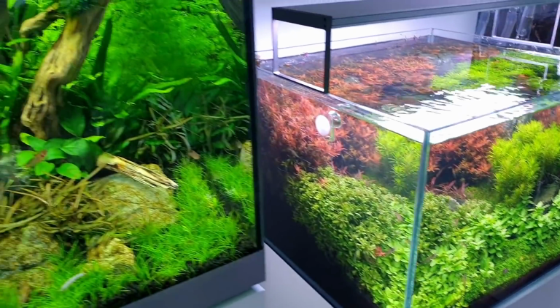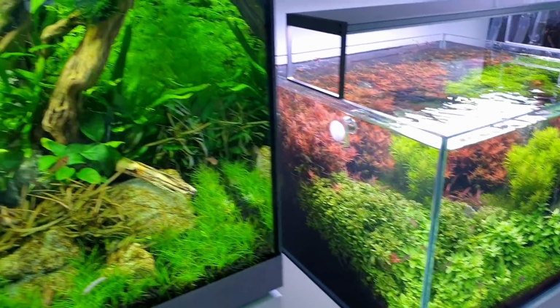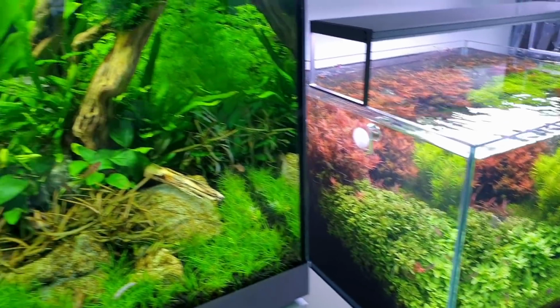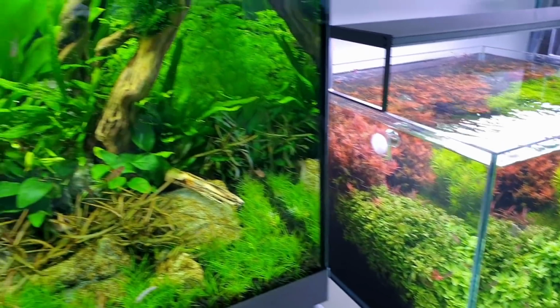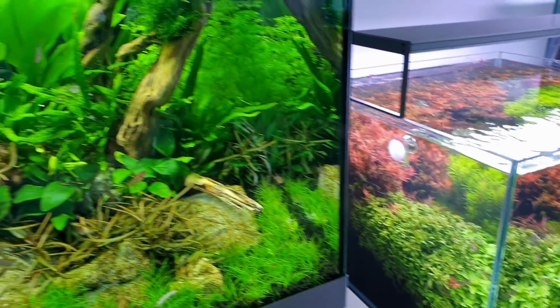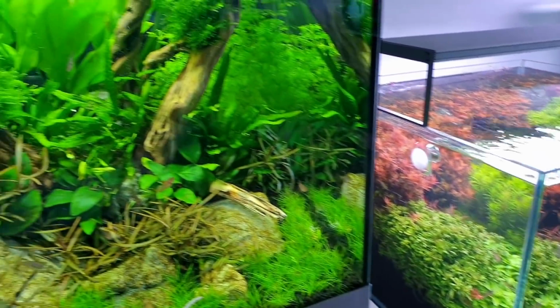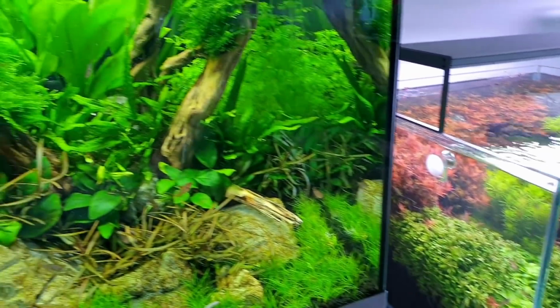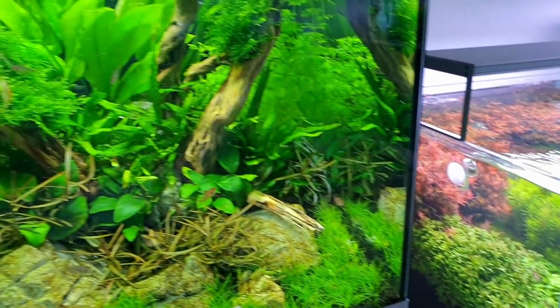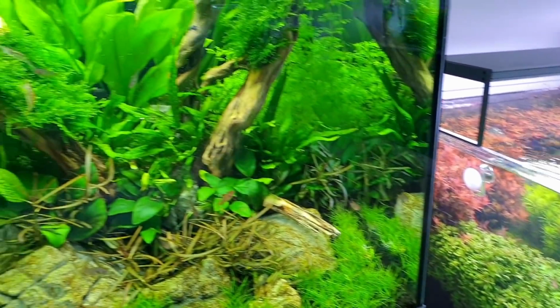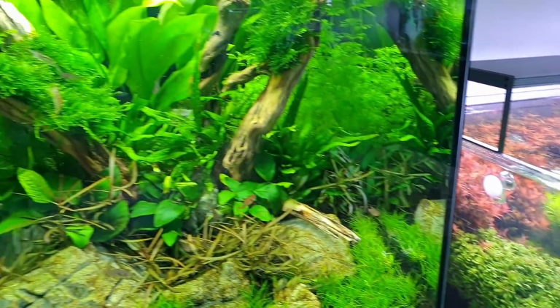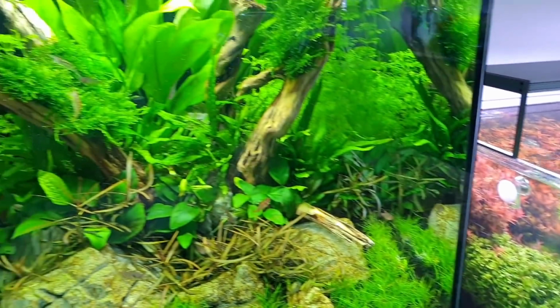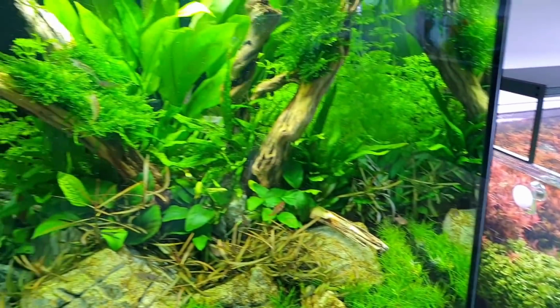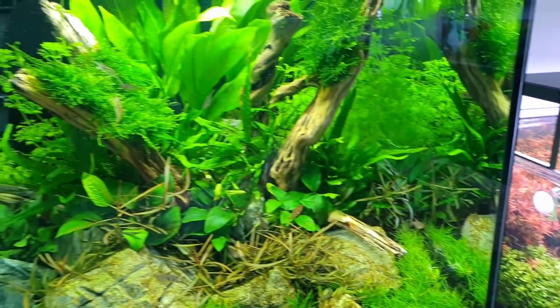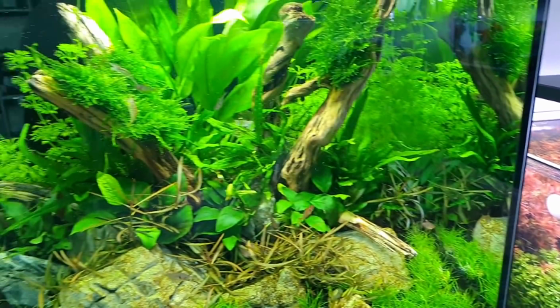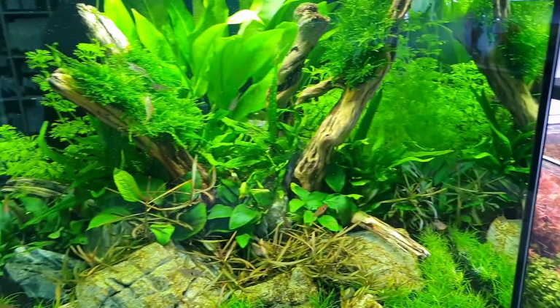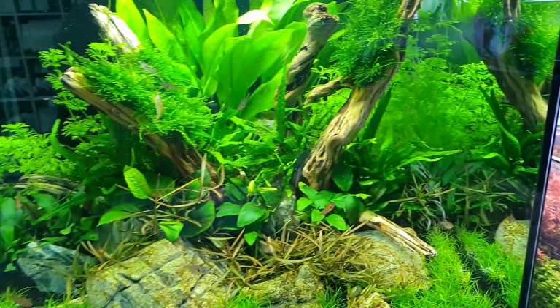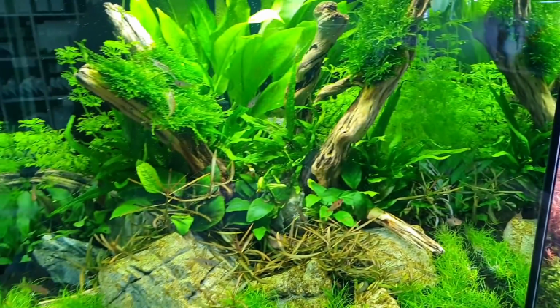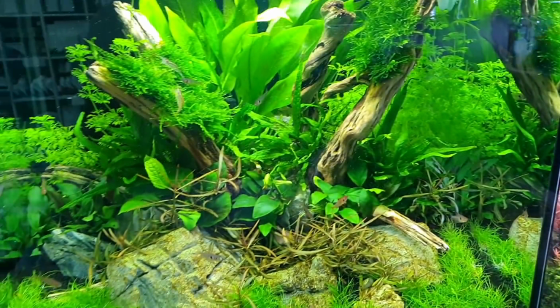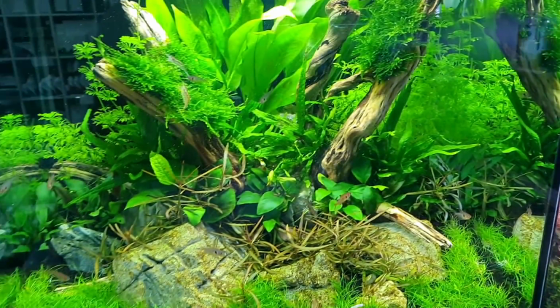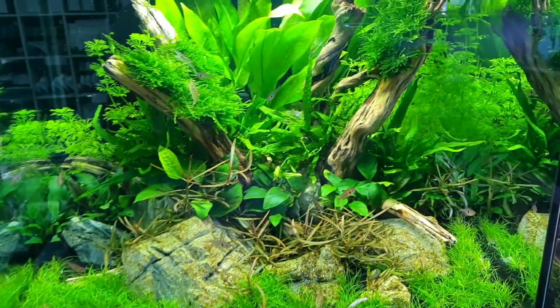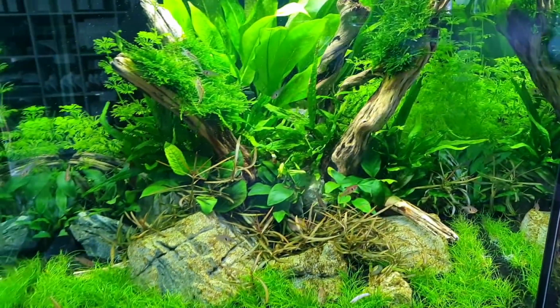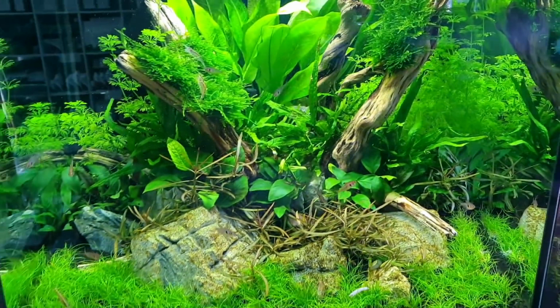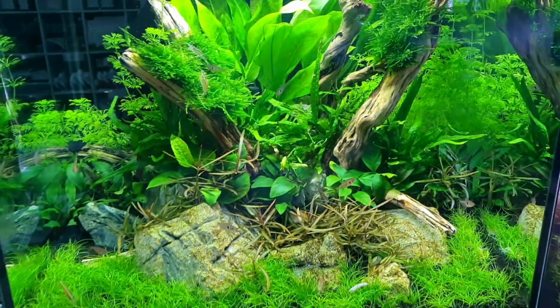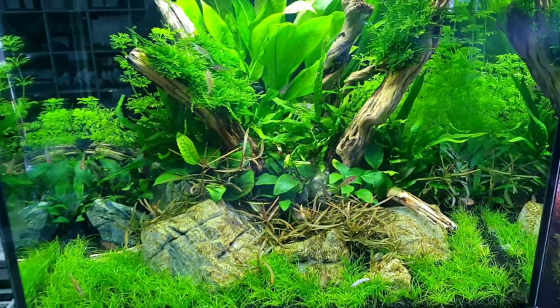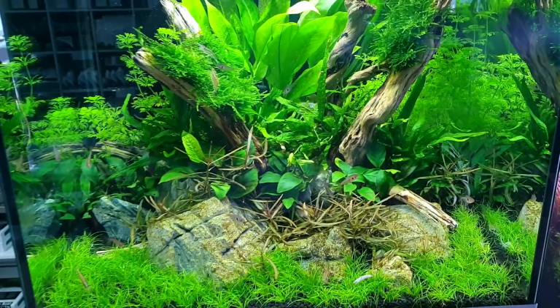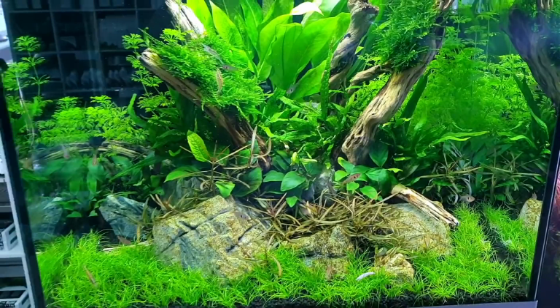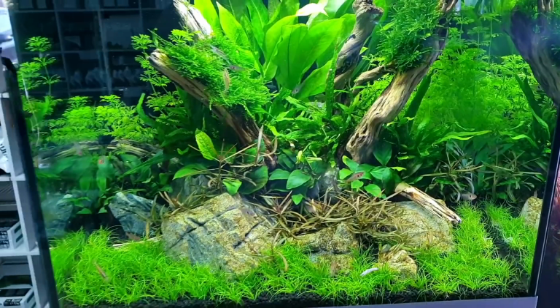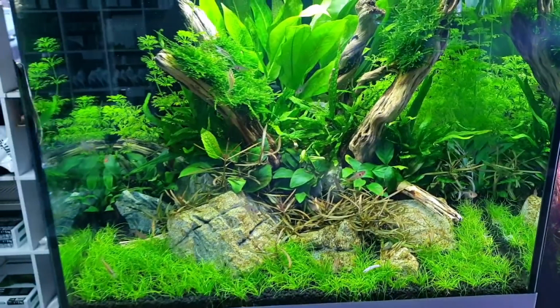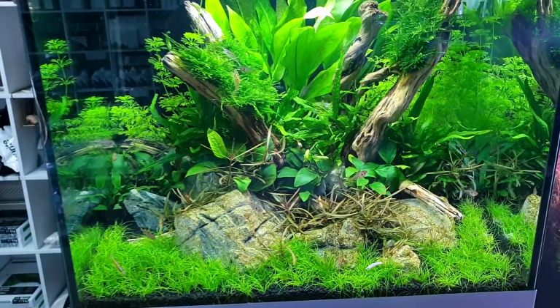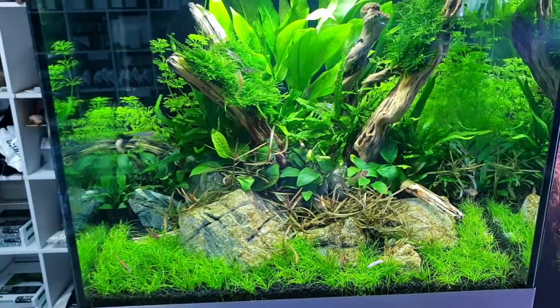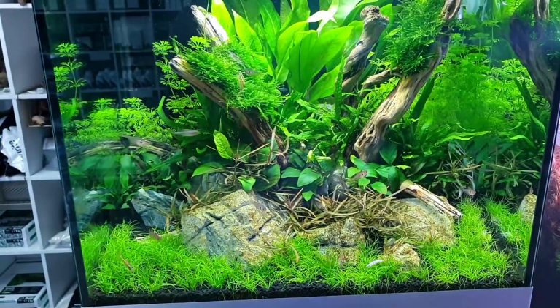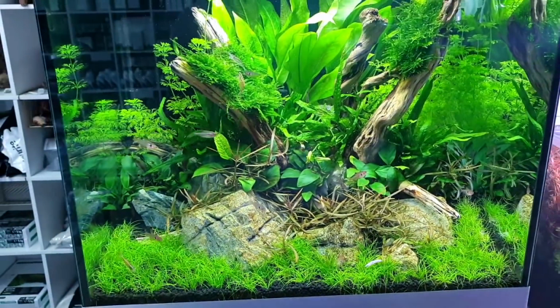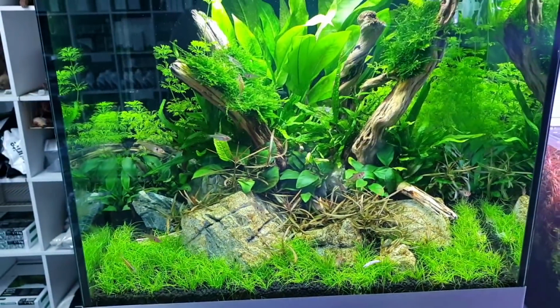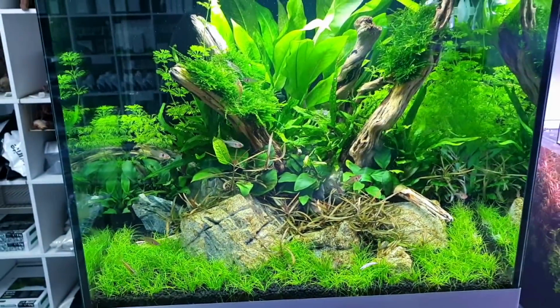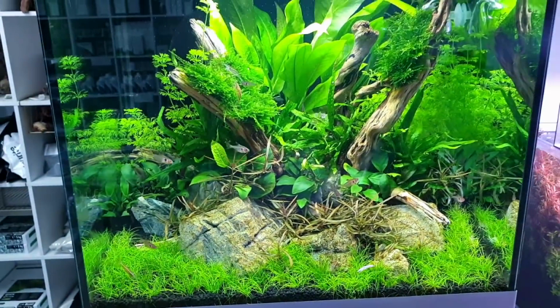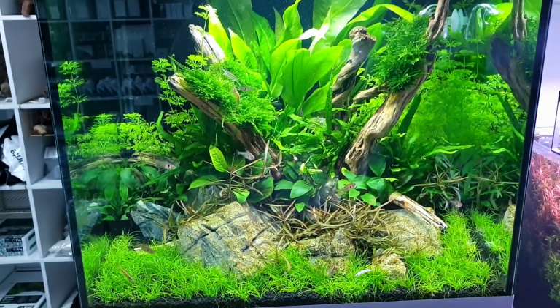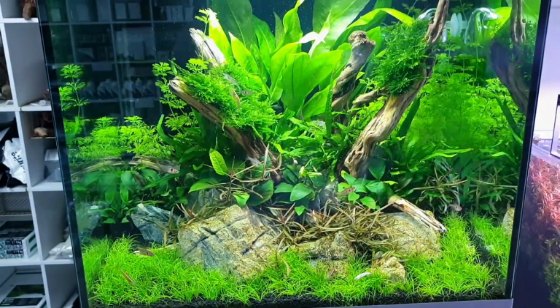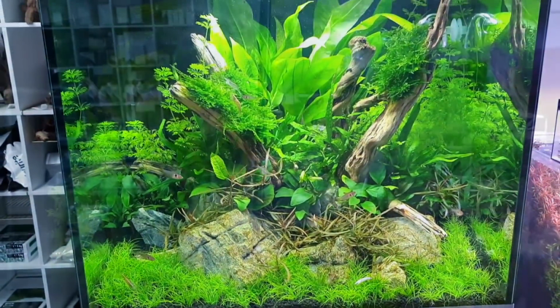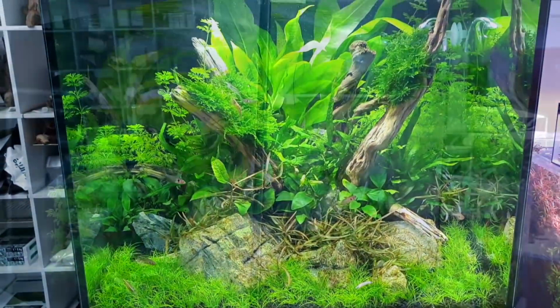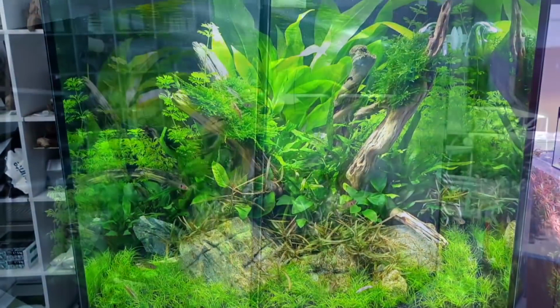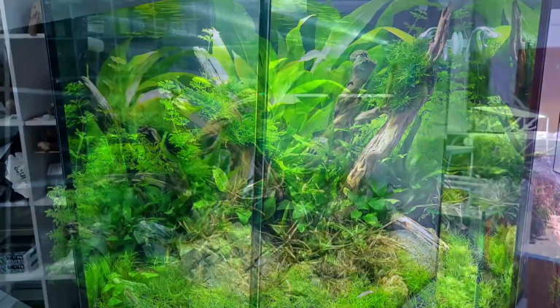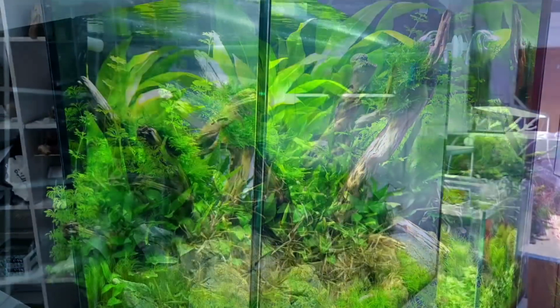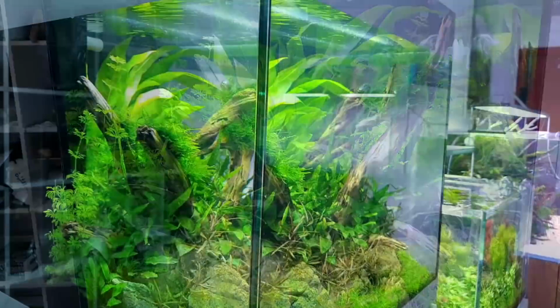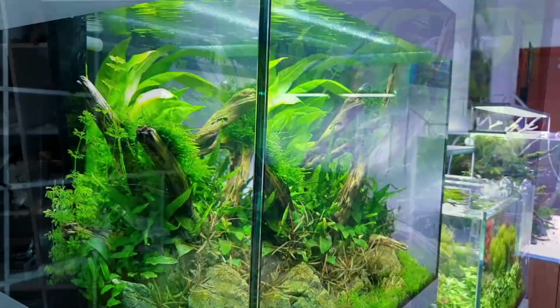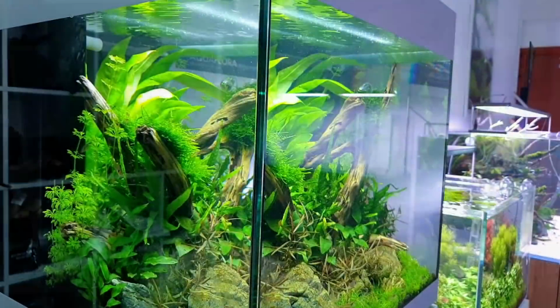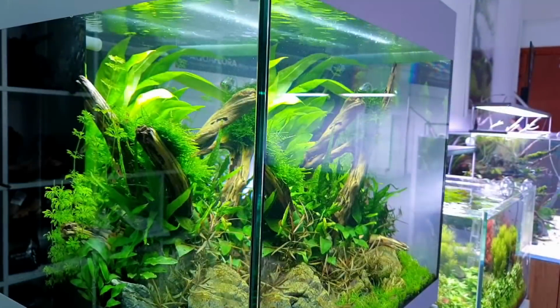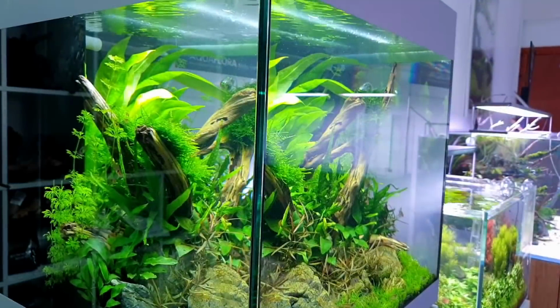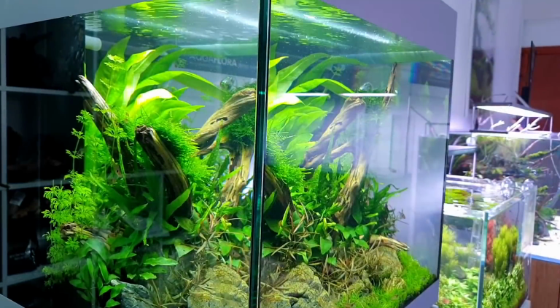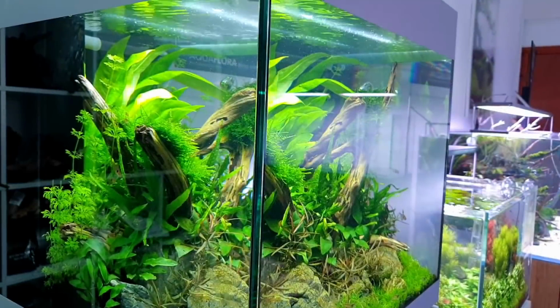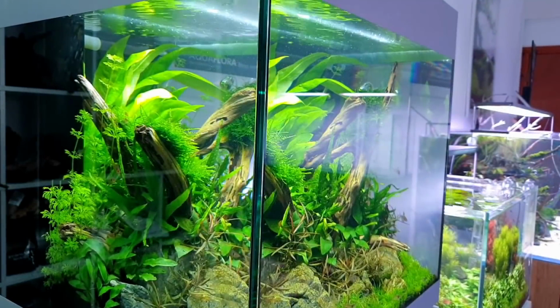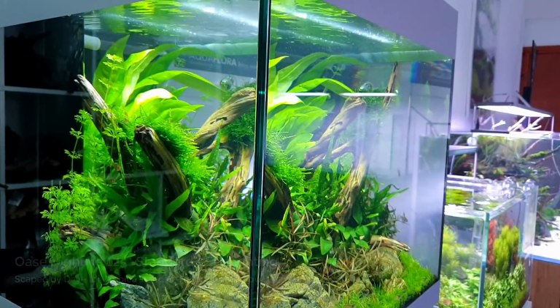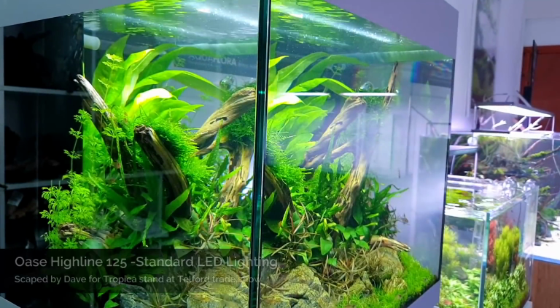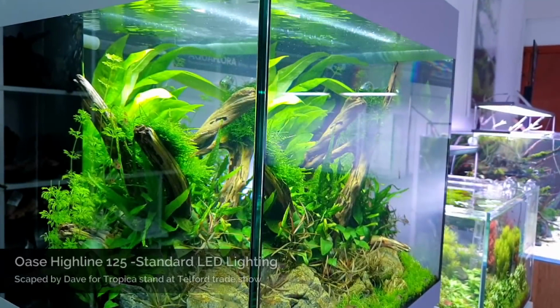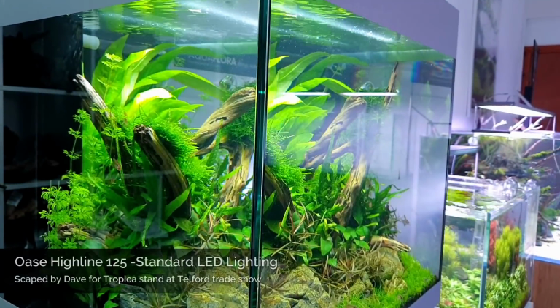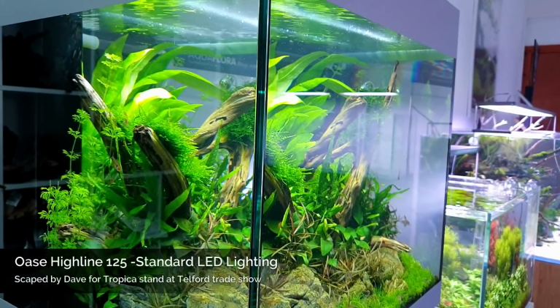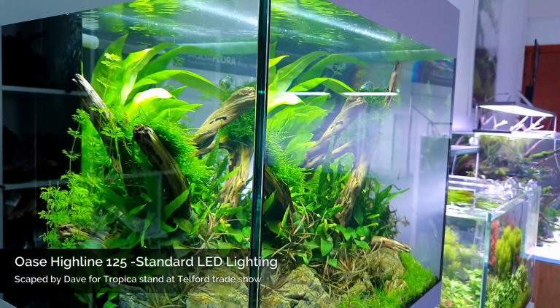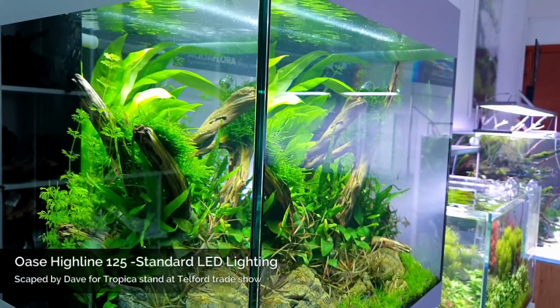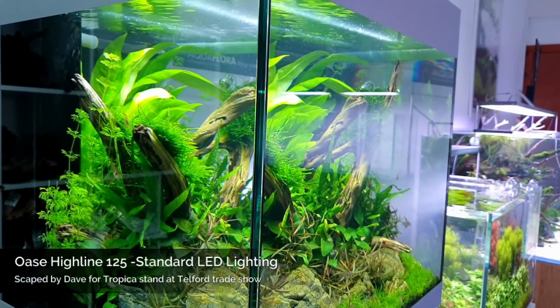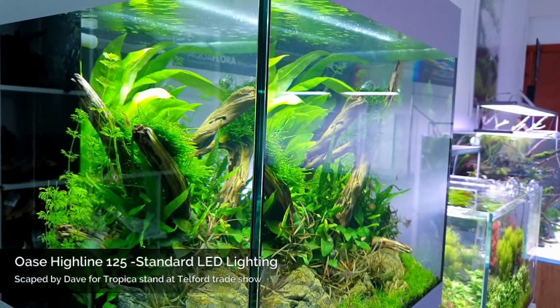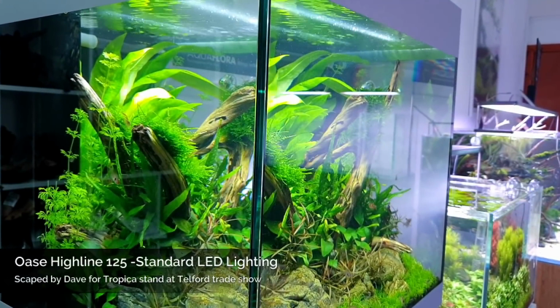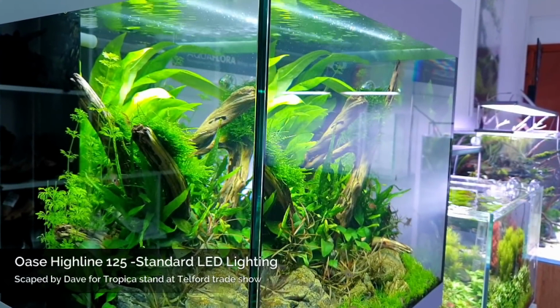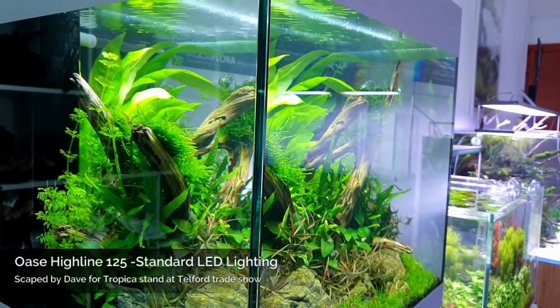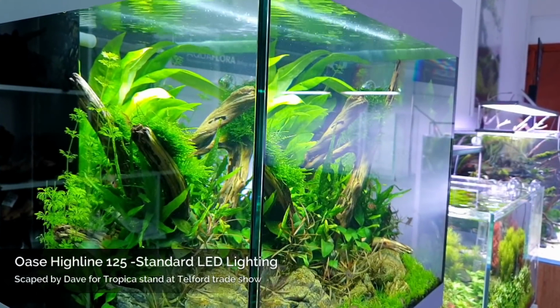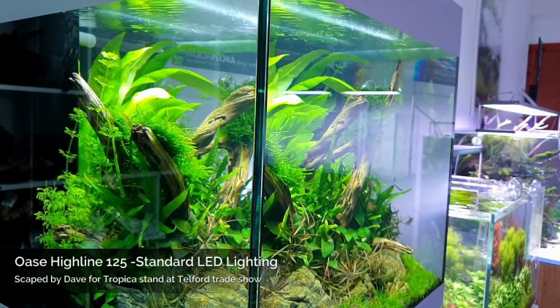This is the Uase Highline tank — sort of like an all-in-one package if you like. Looks really good.